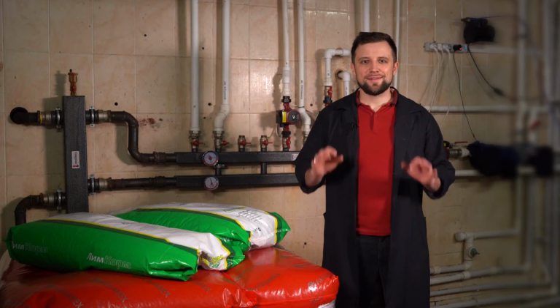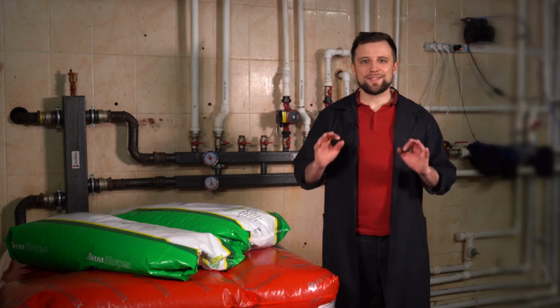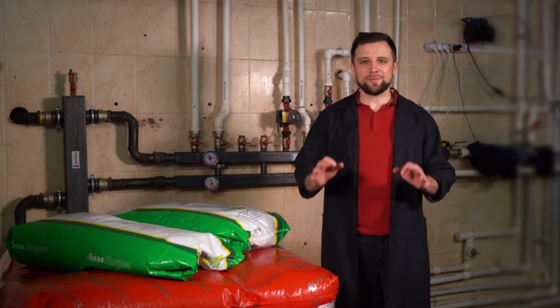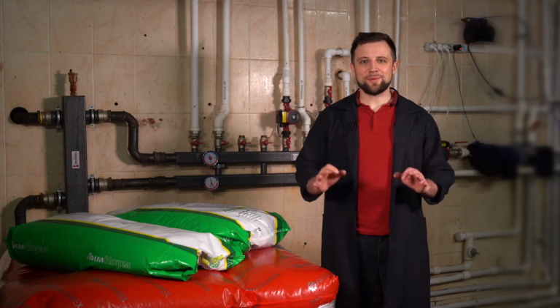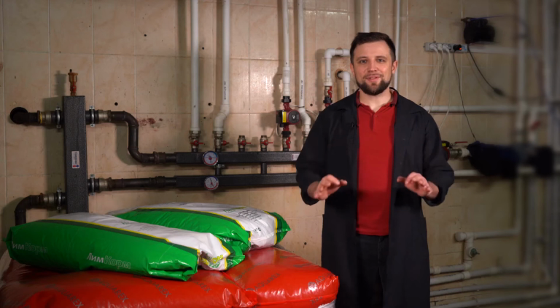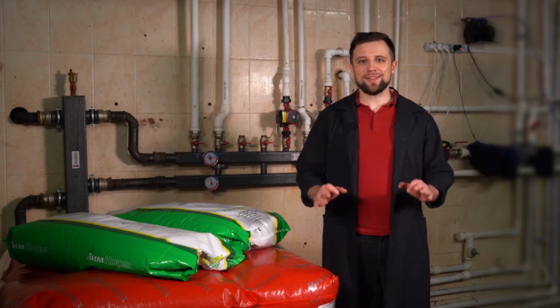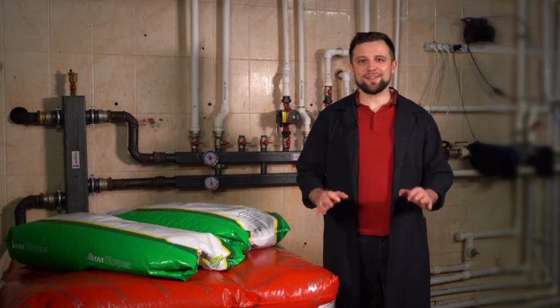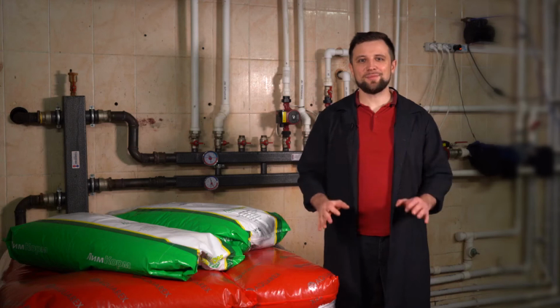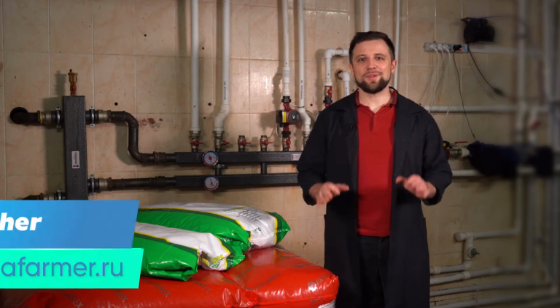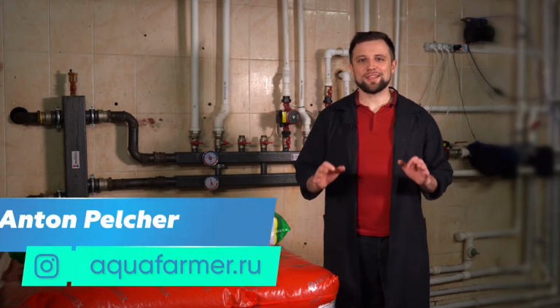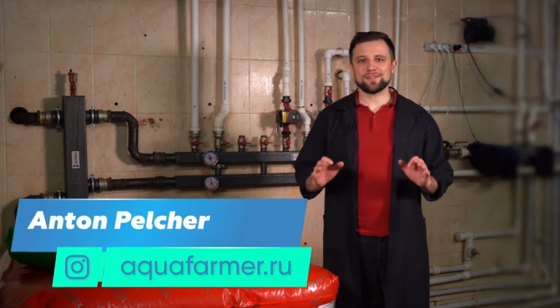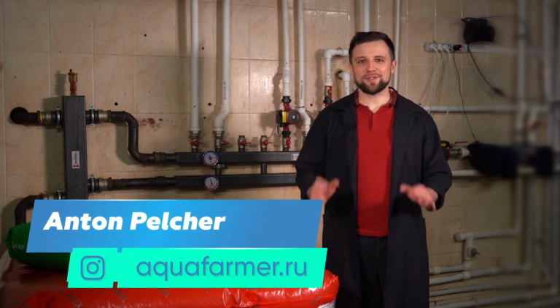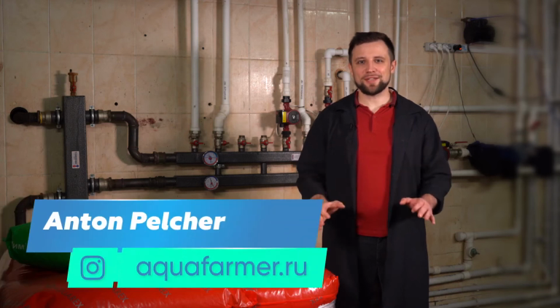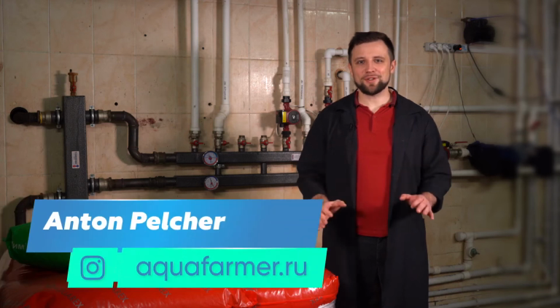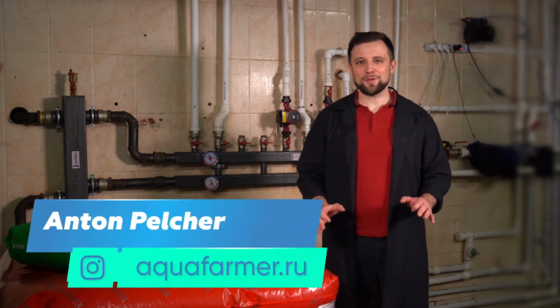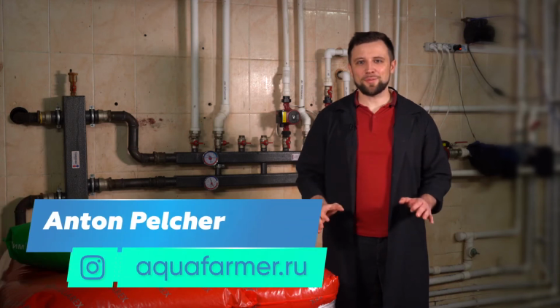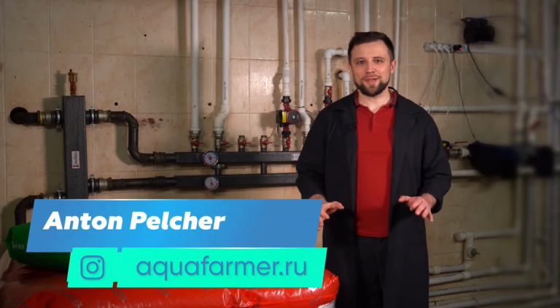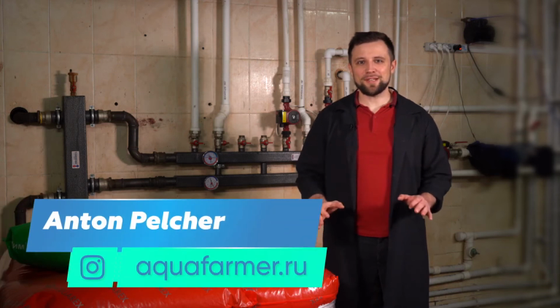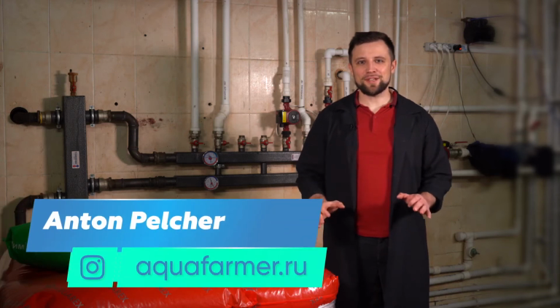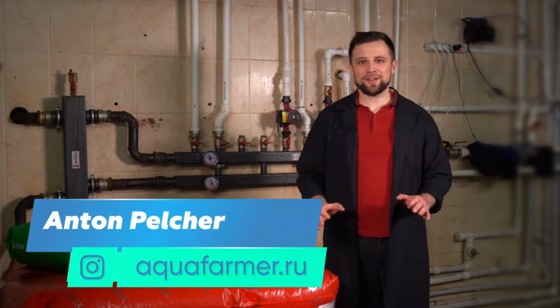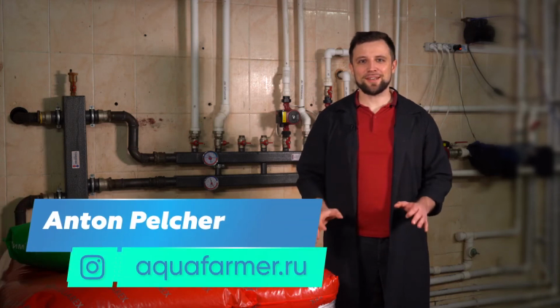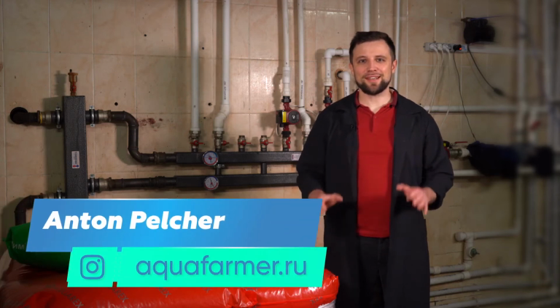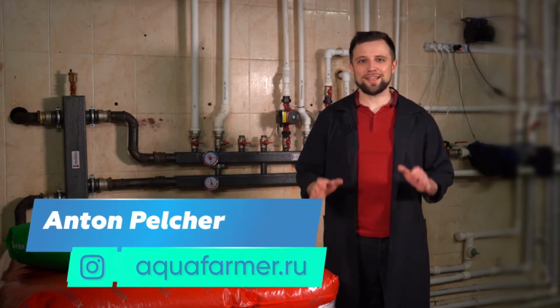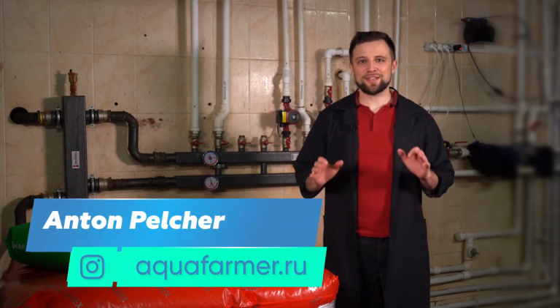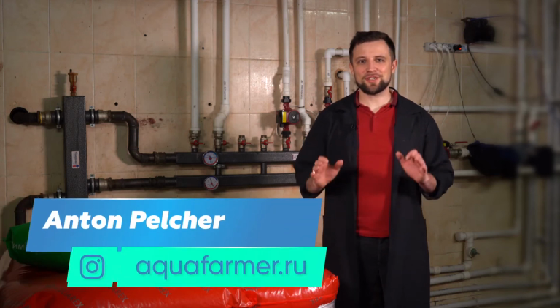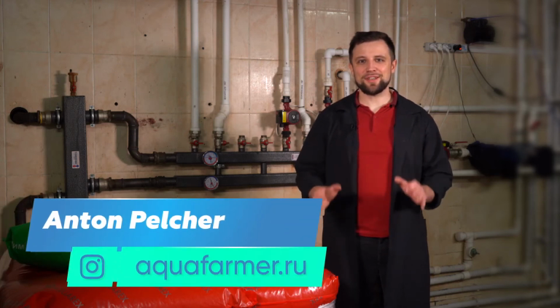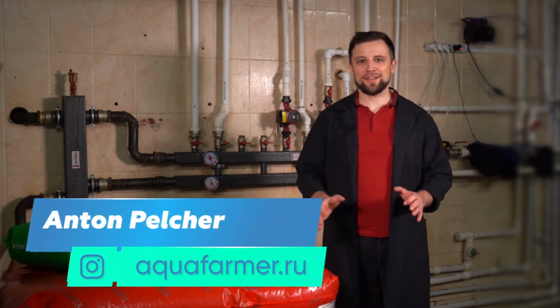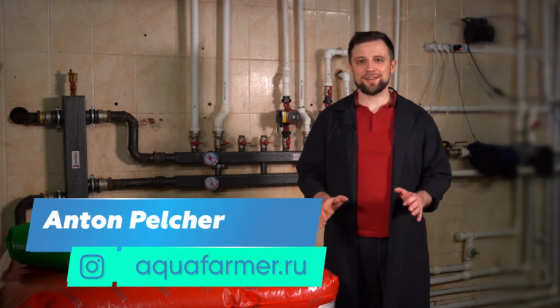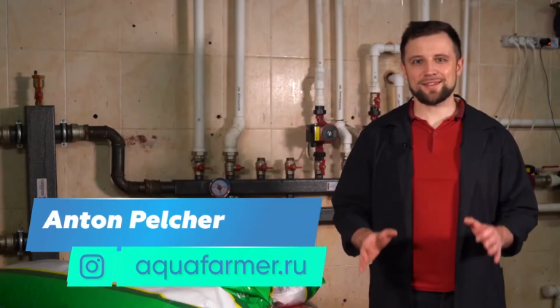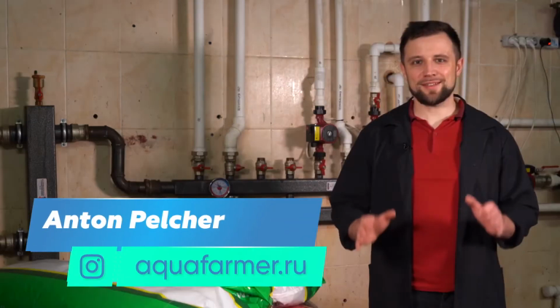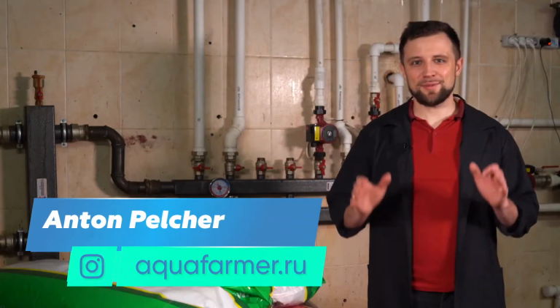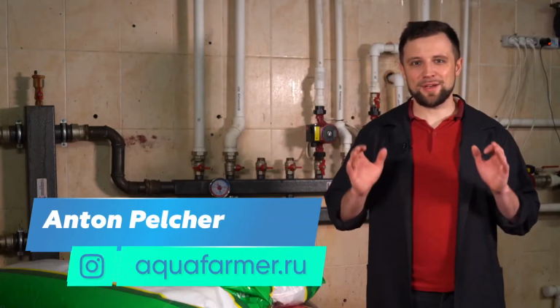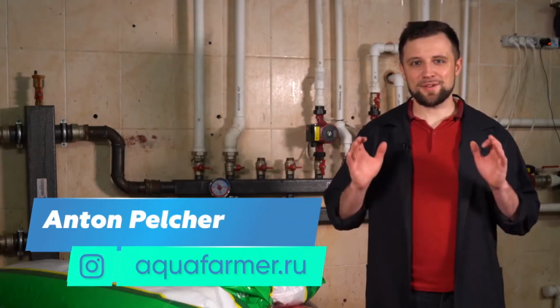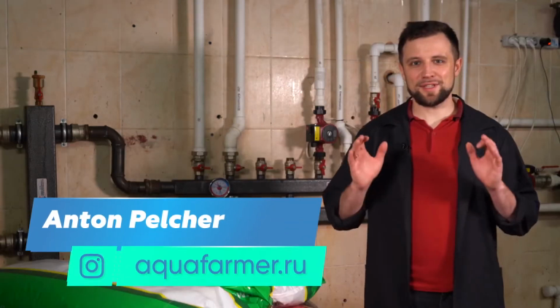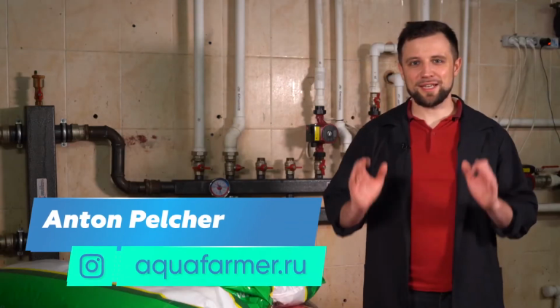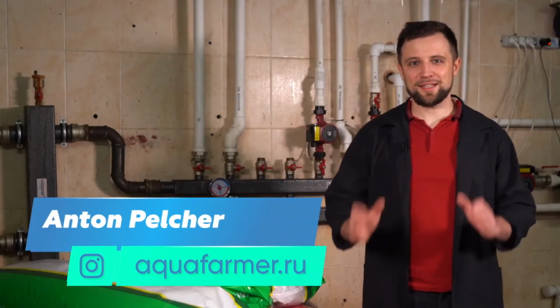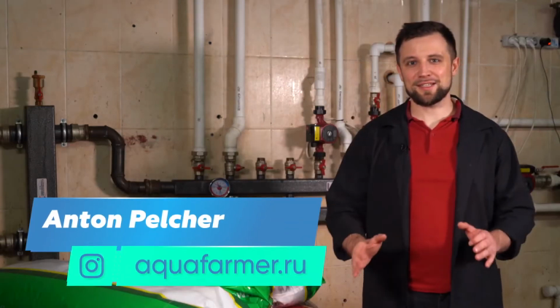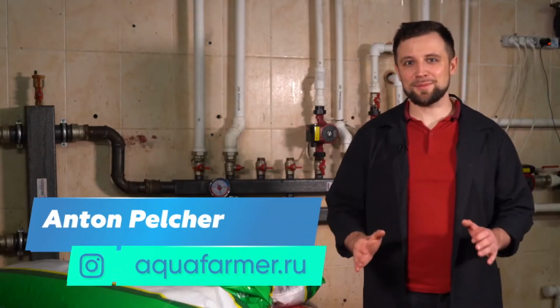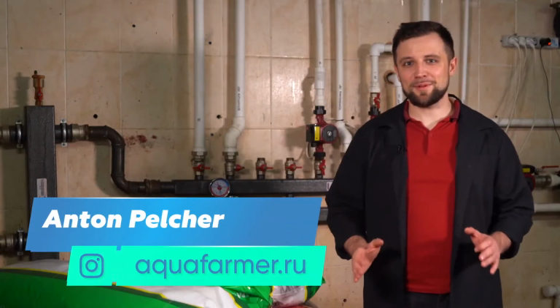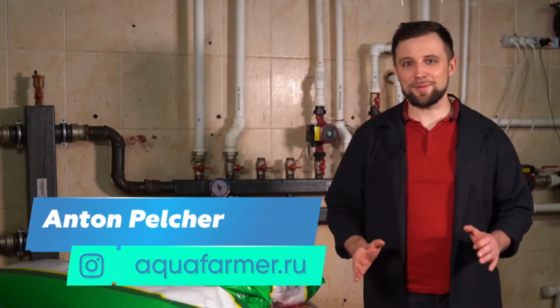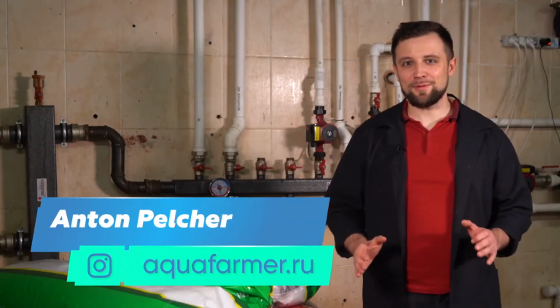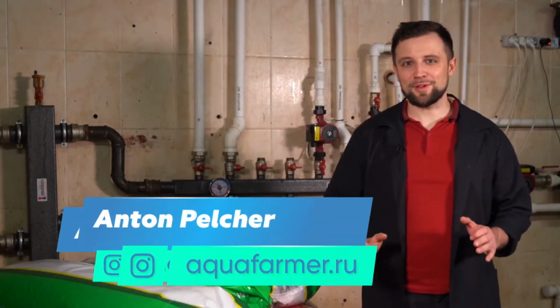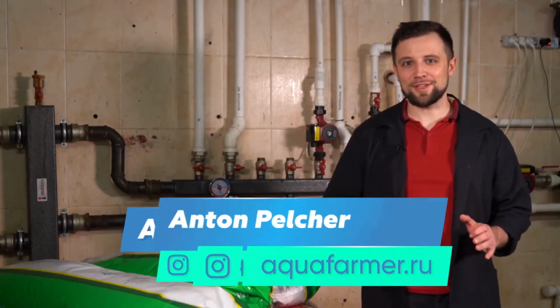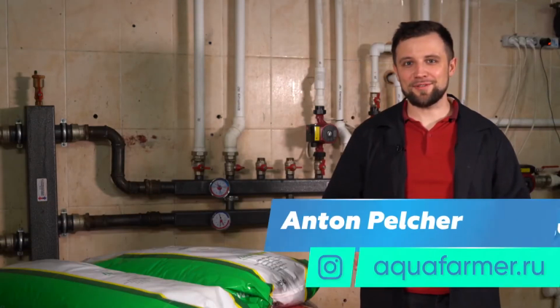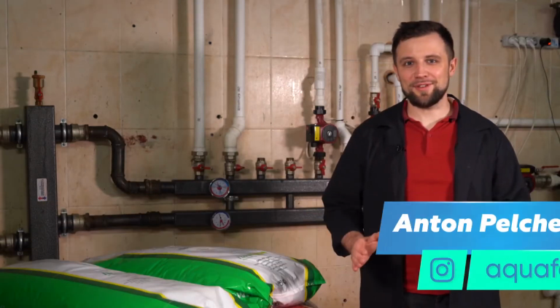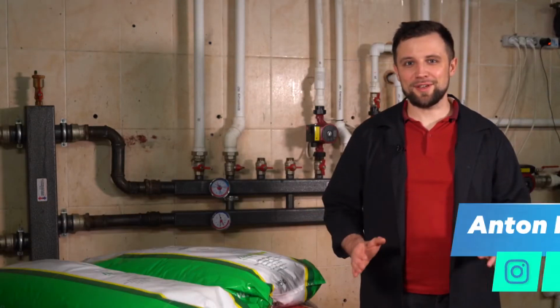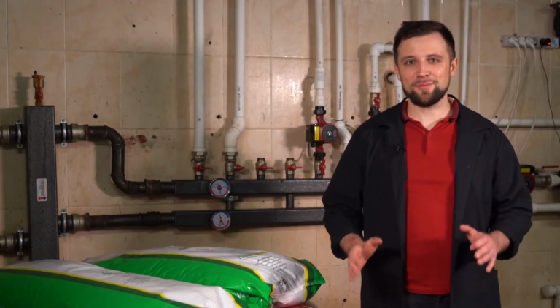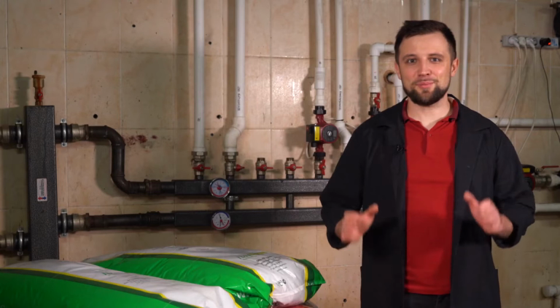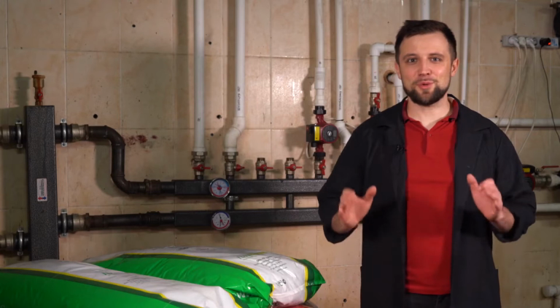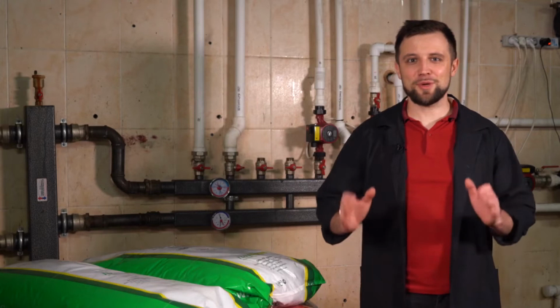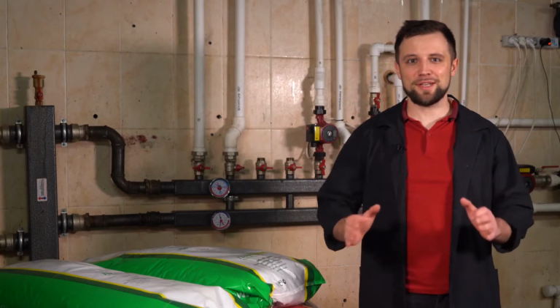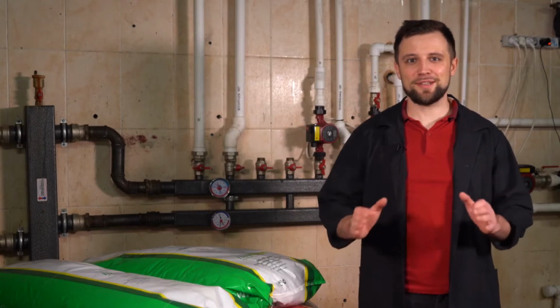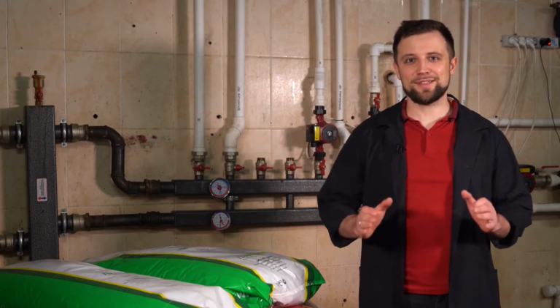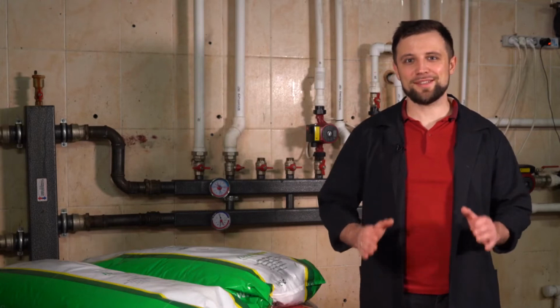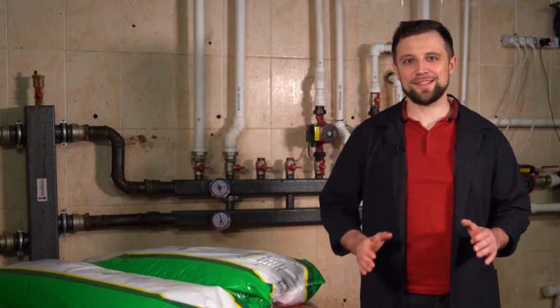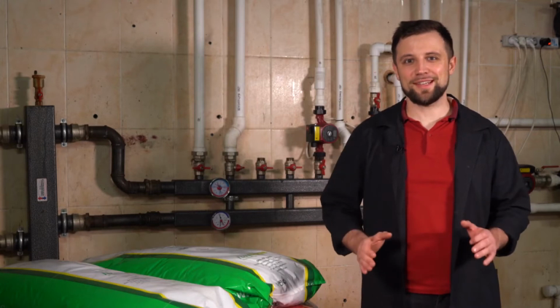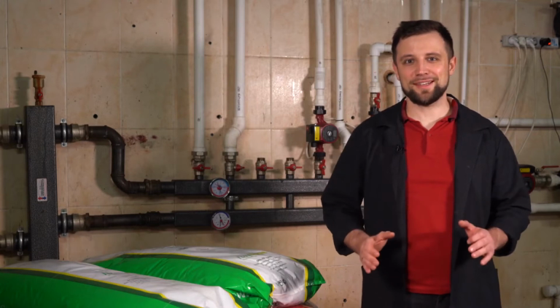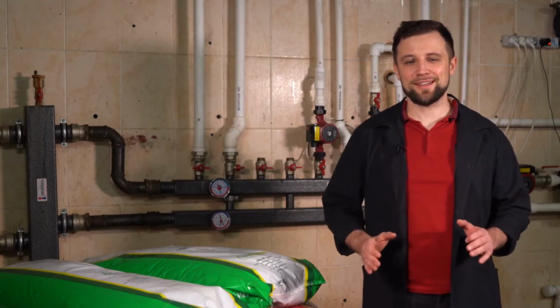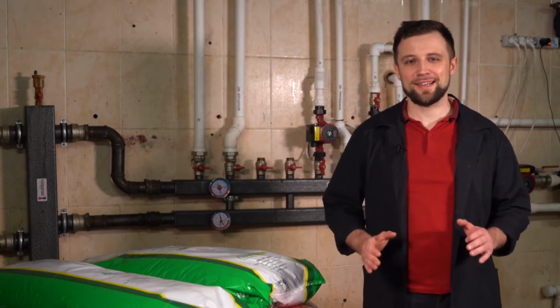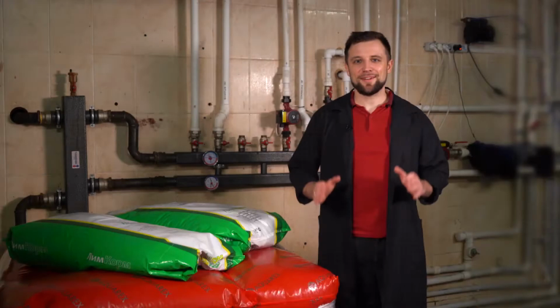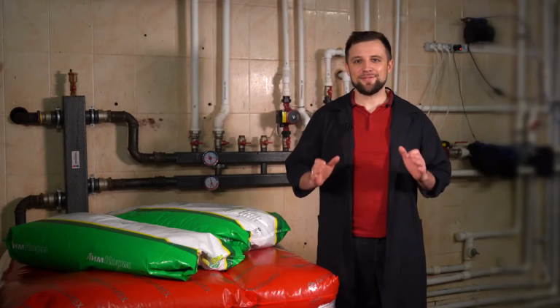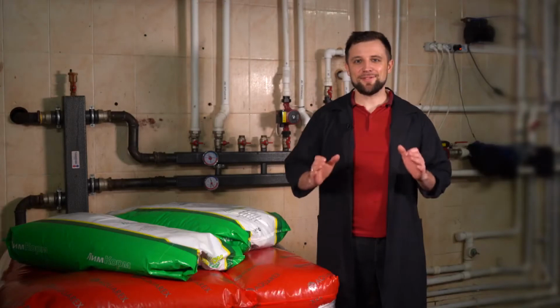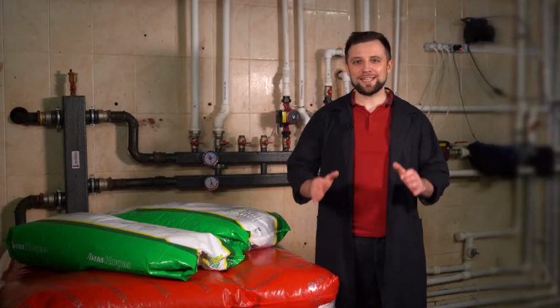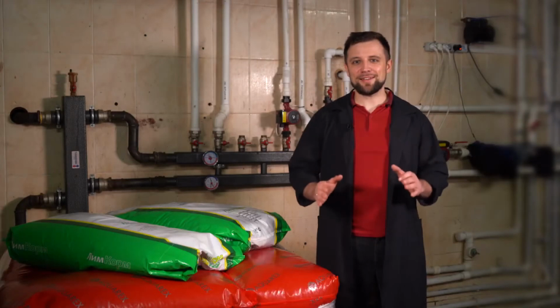Hello everyone! My name is Anton Pelcher. I'm an engineer and I've been building fish farms for over 10 years.